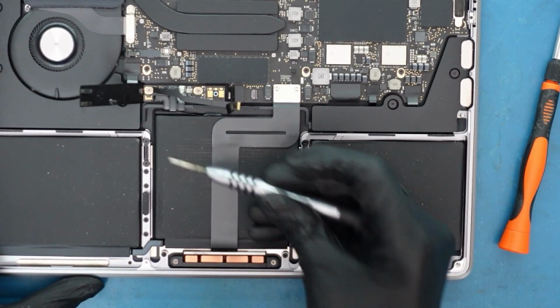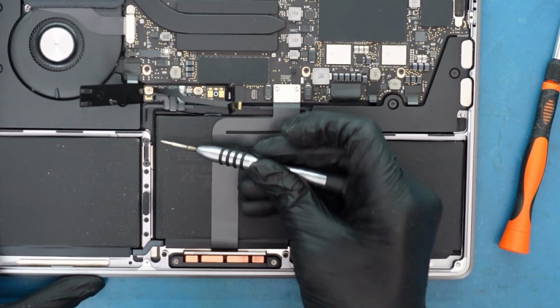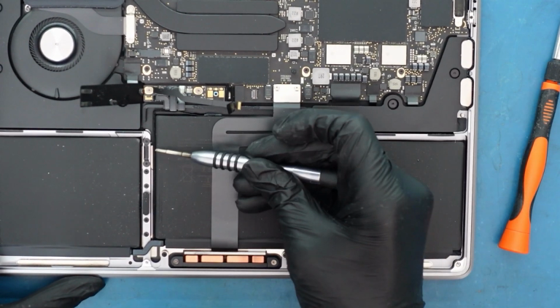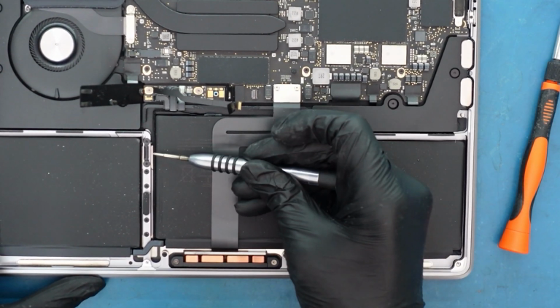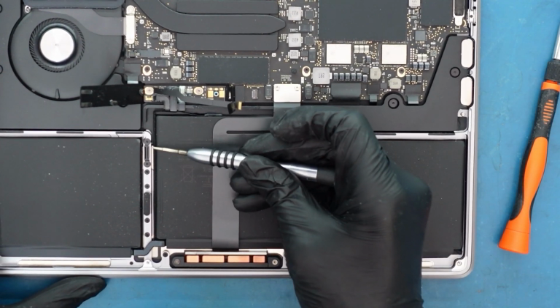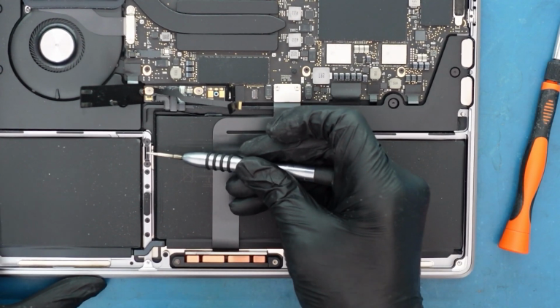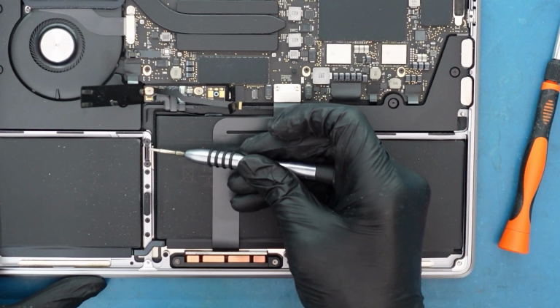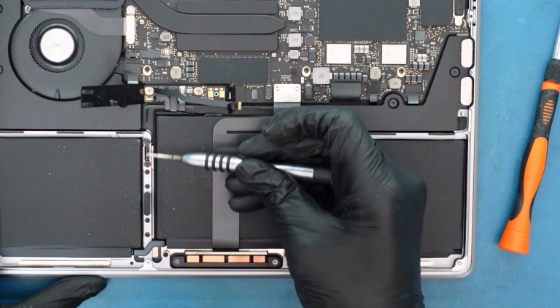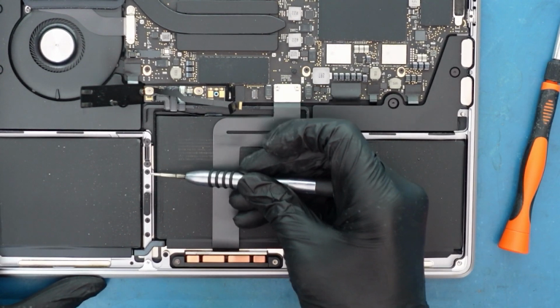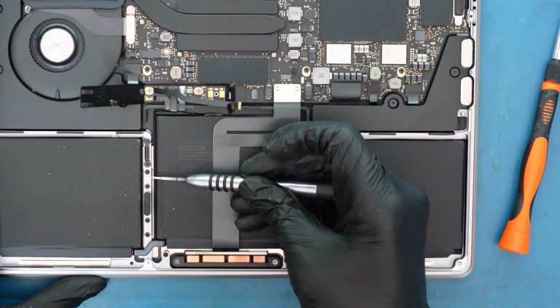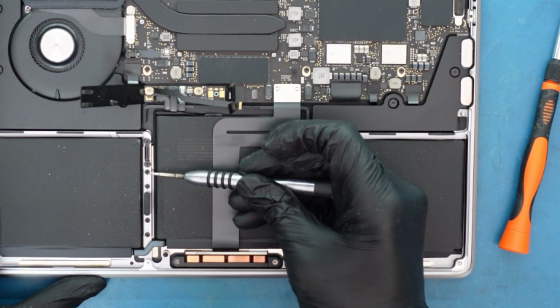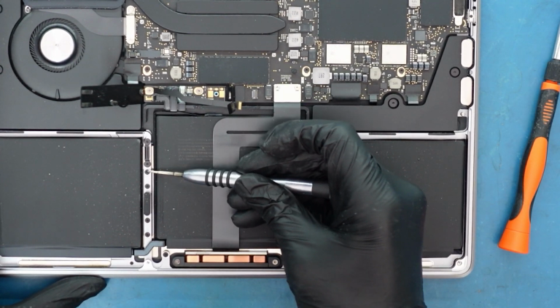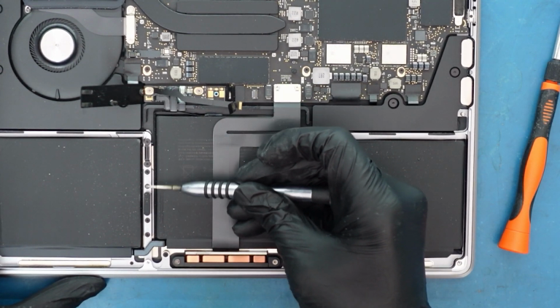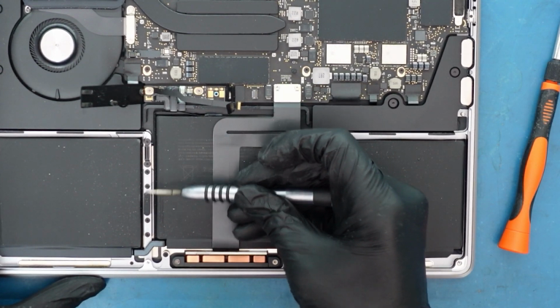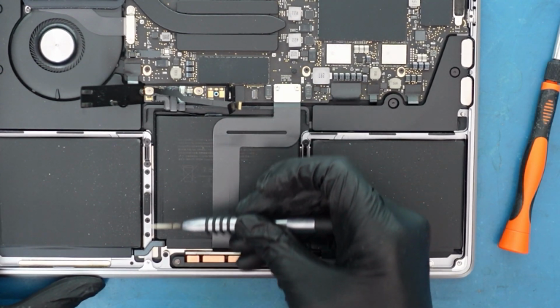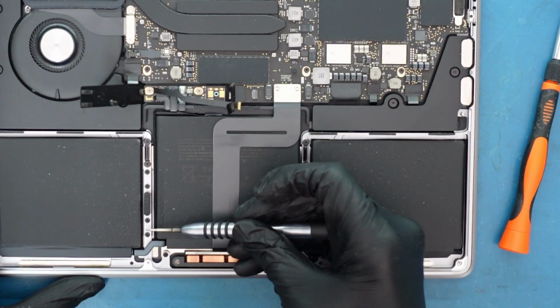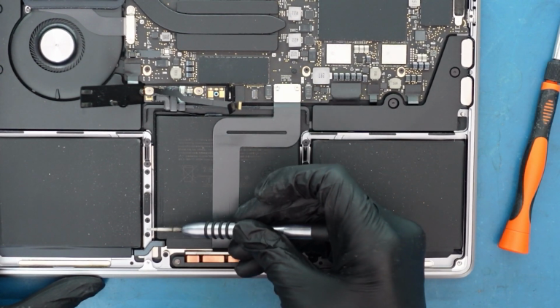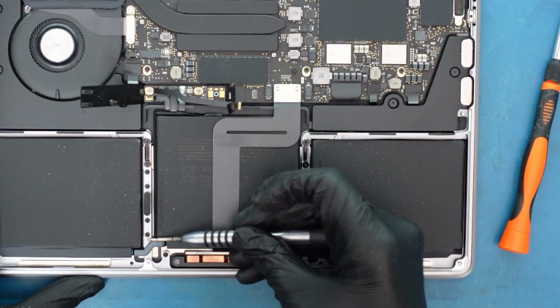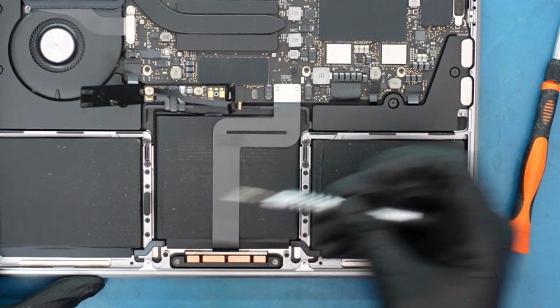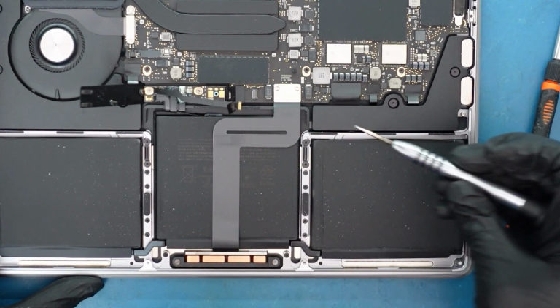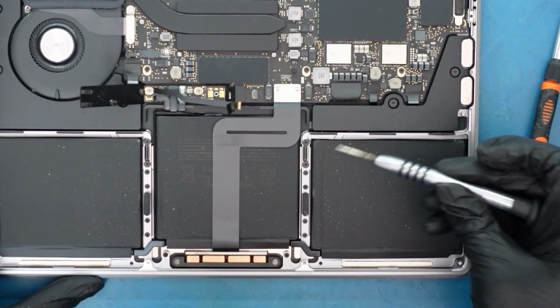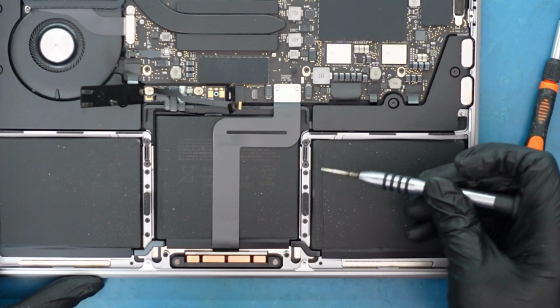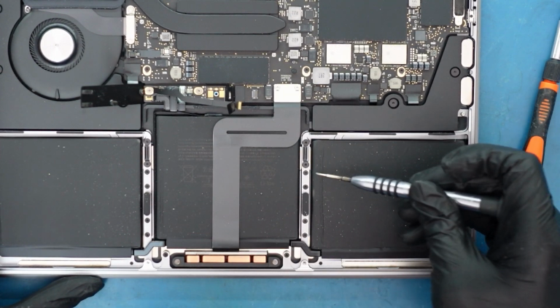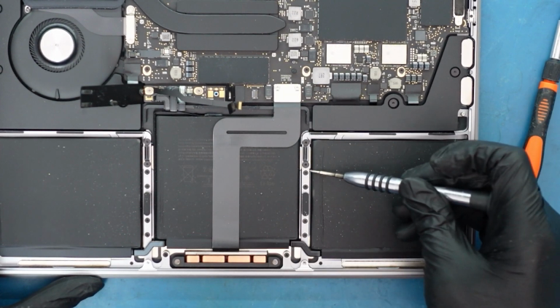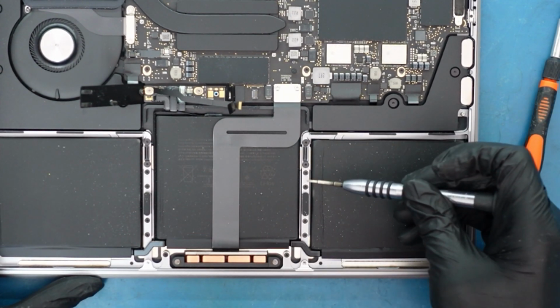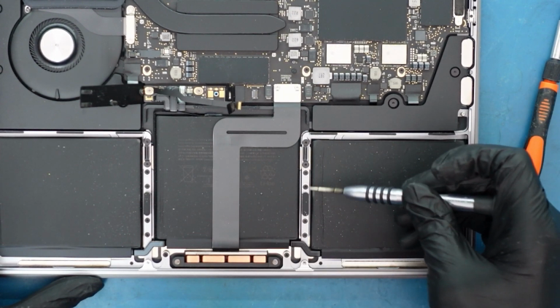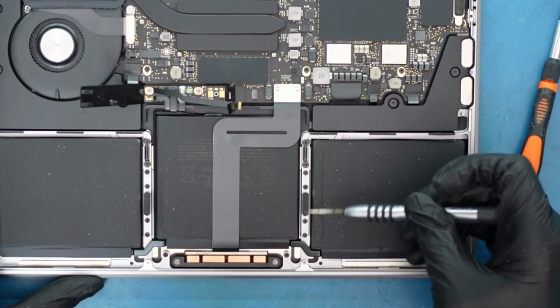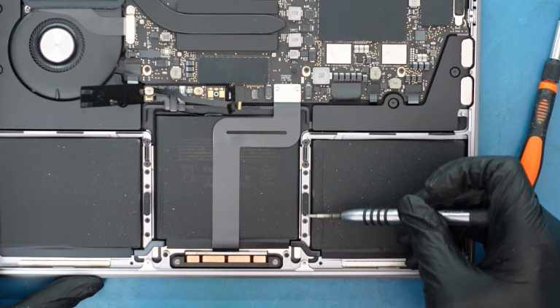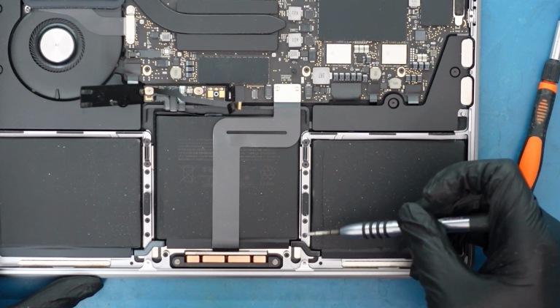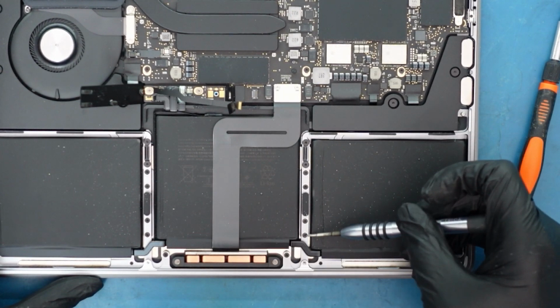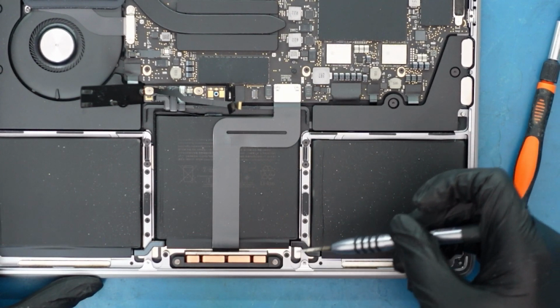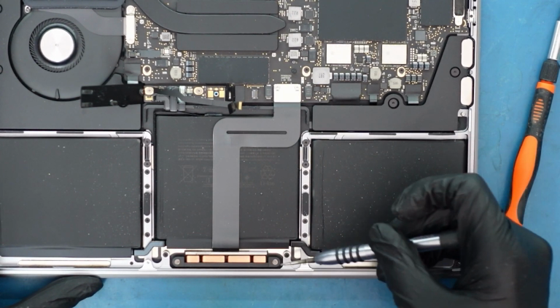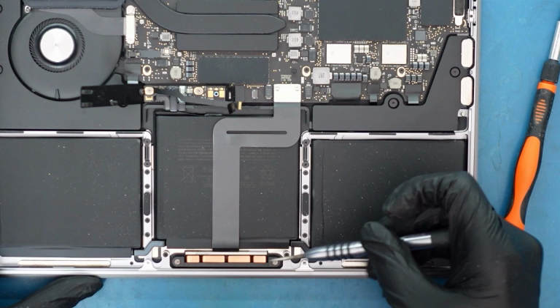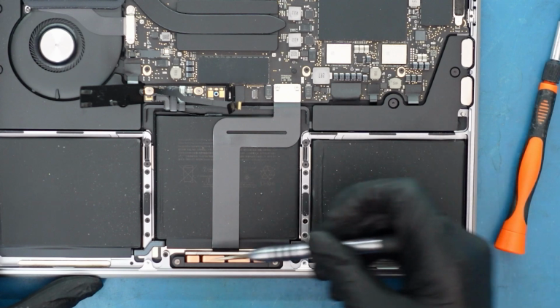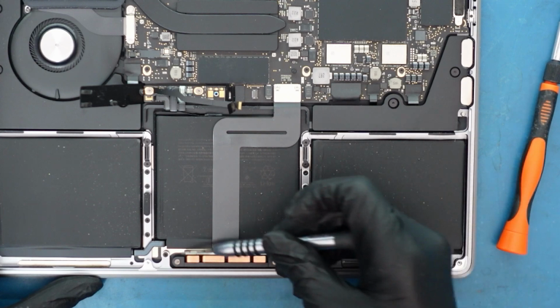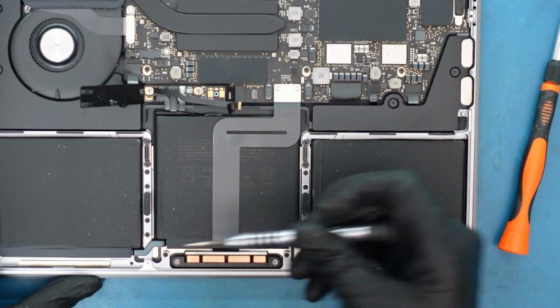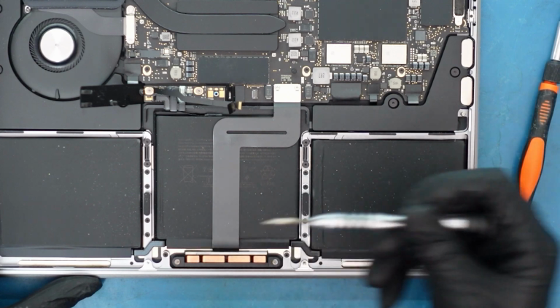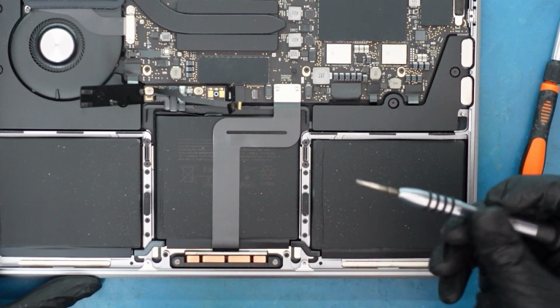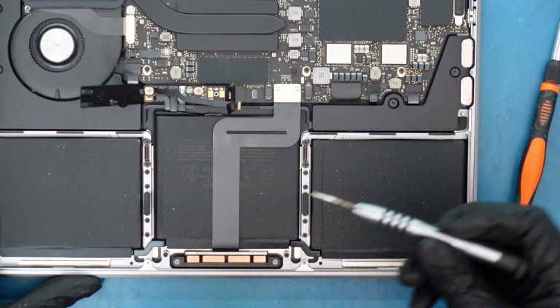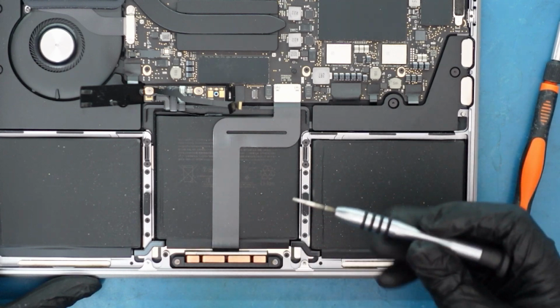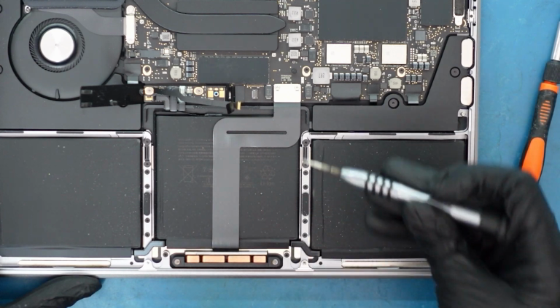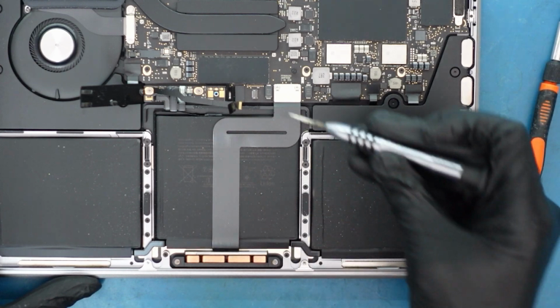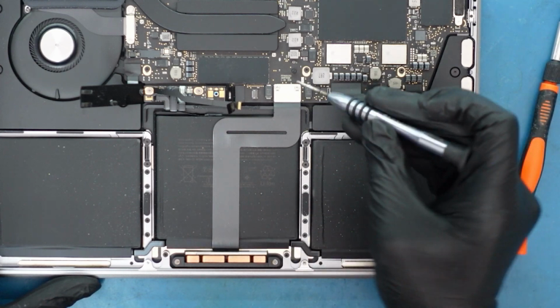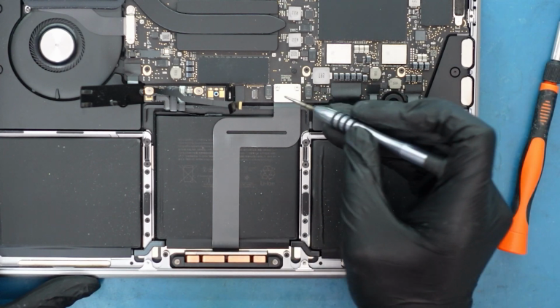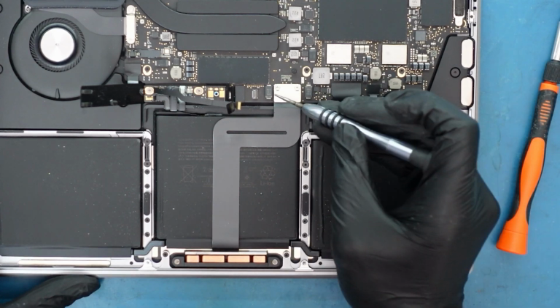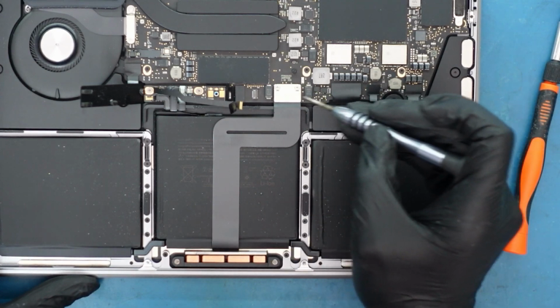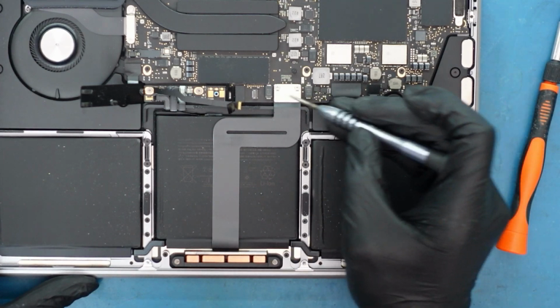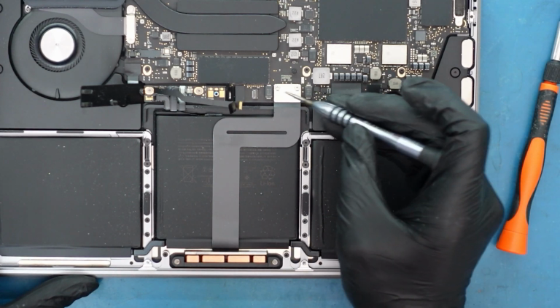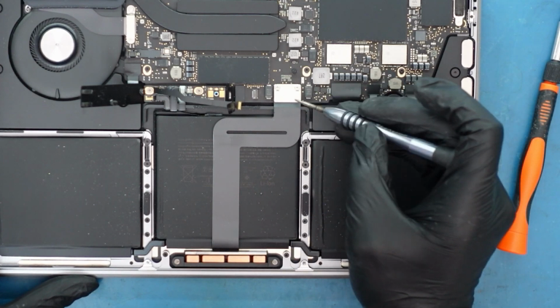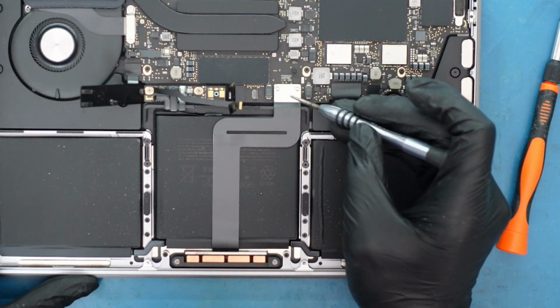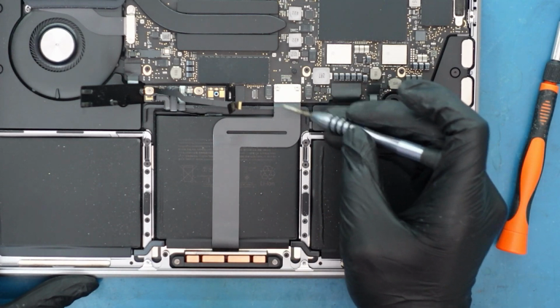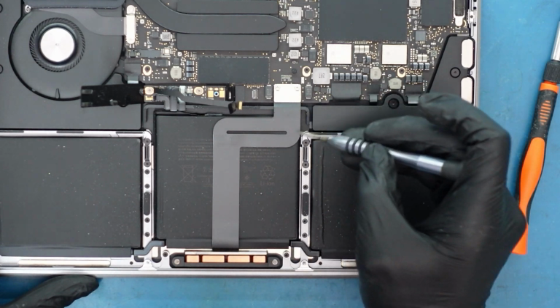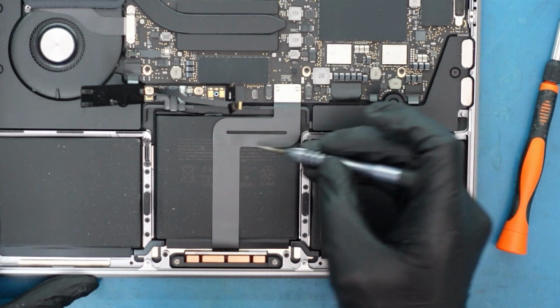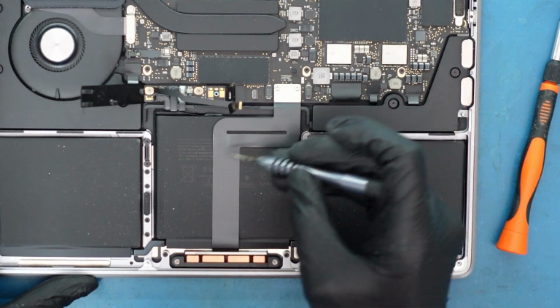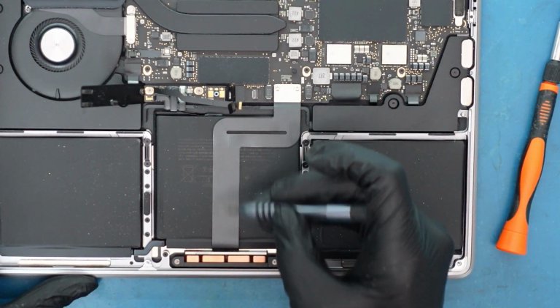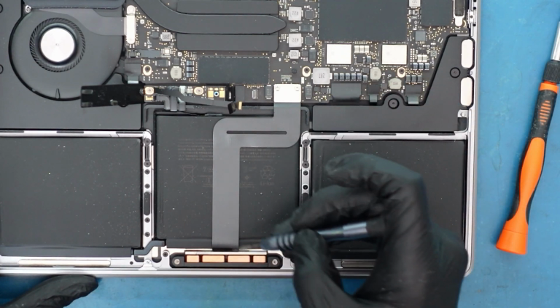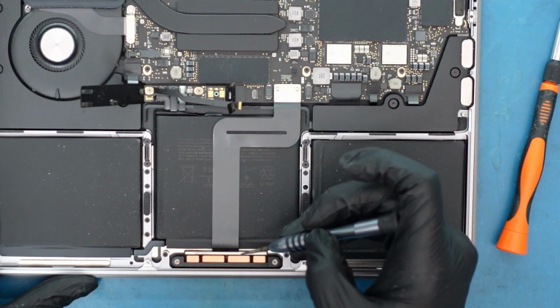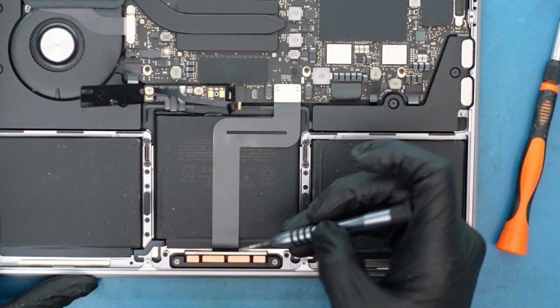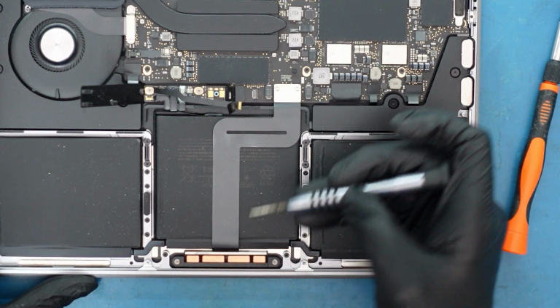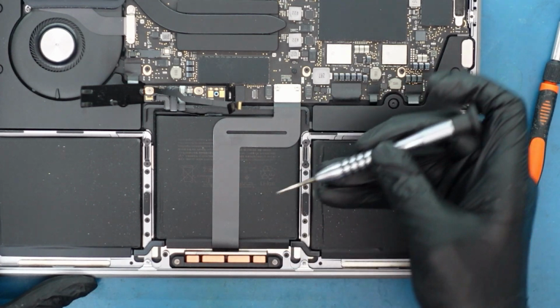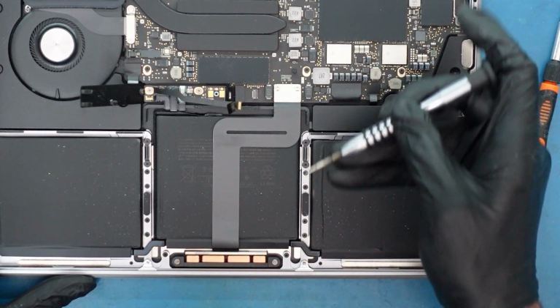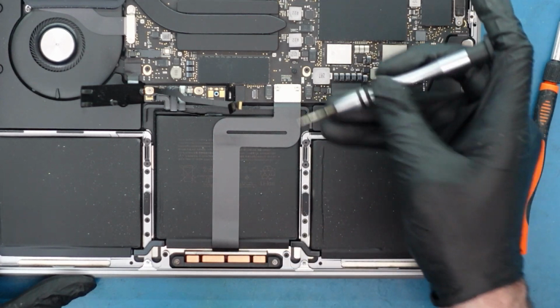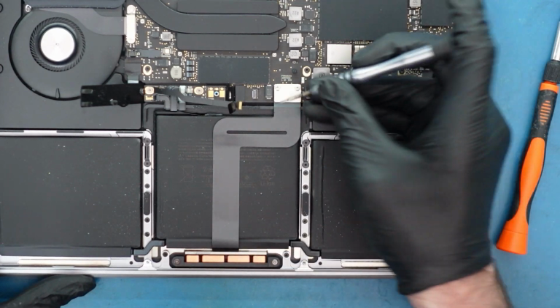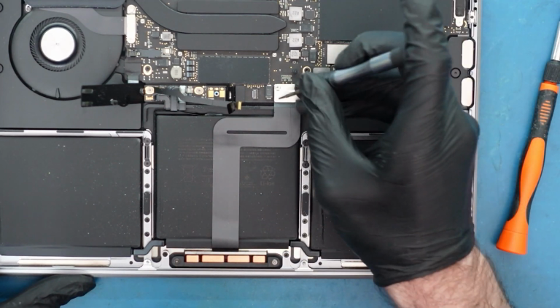So the trackpad's here. There are ten screws. And the trackpad cable does go here, so we want to make sure we disconnect the trackpad cable.